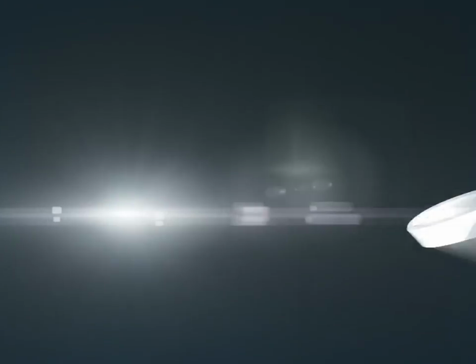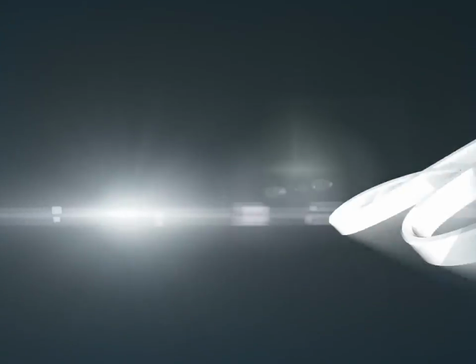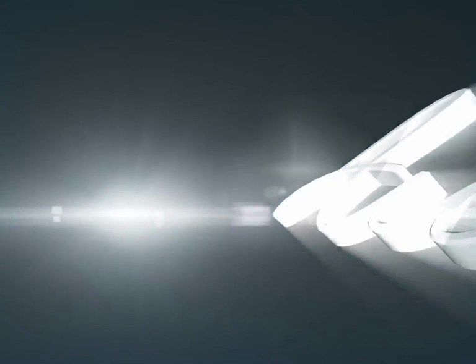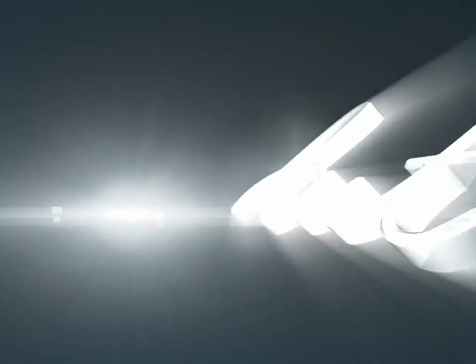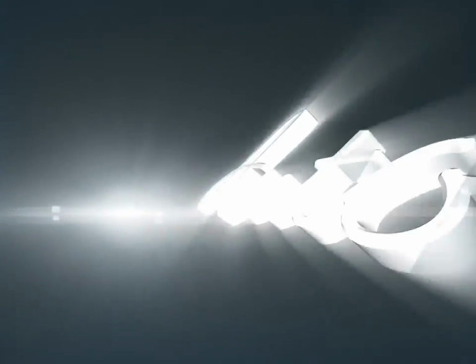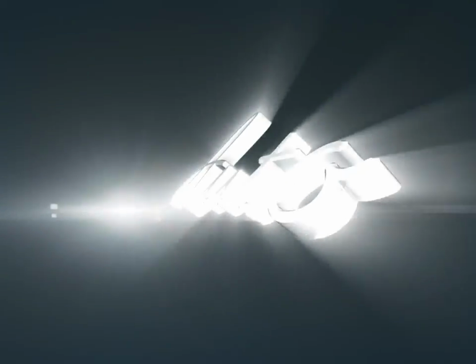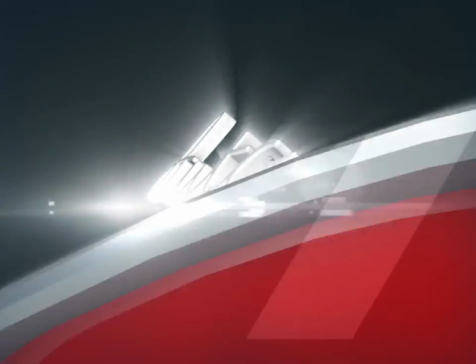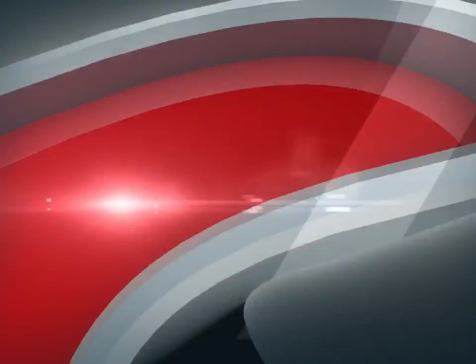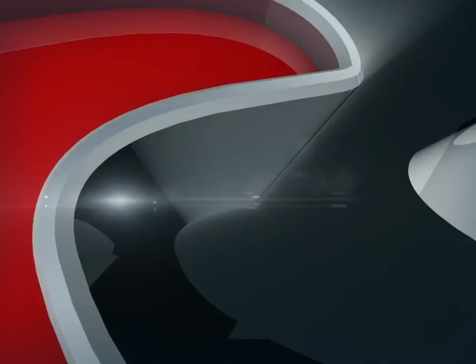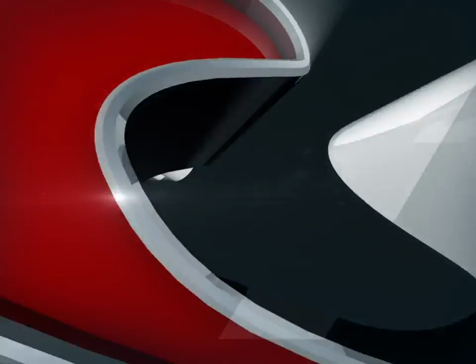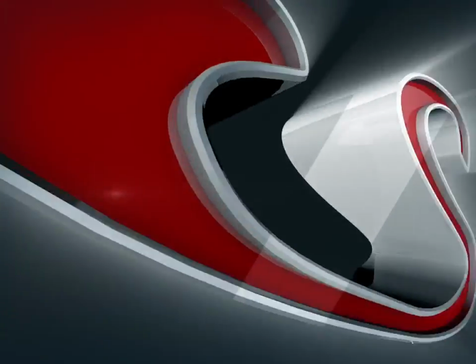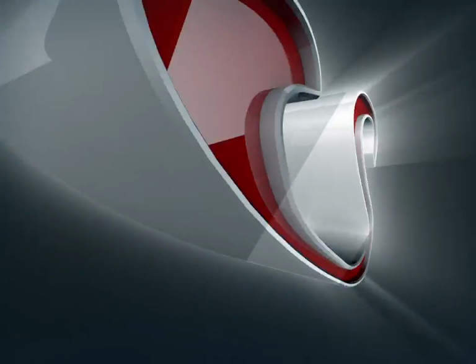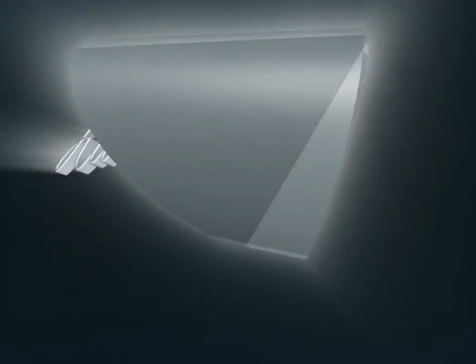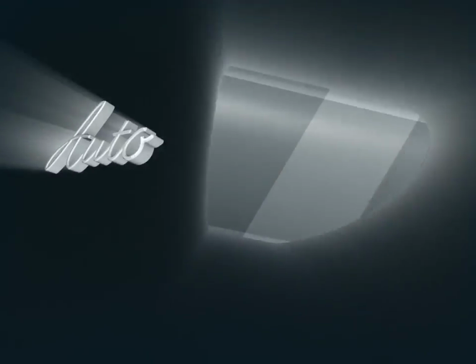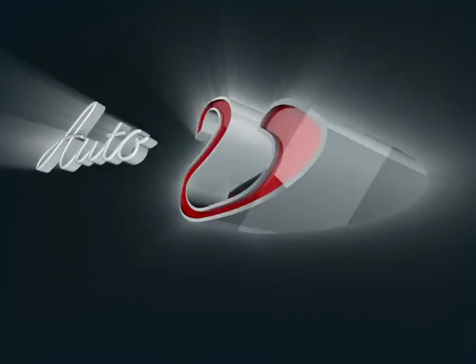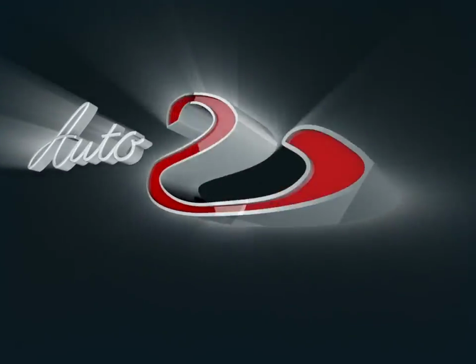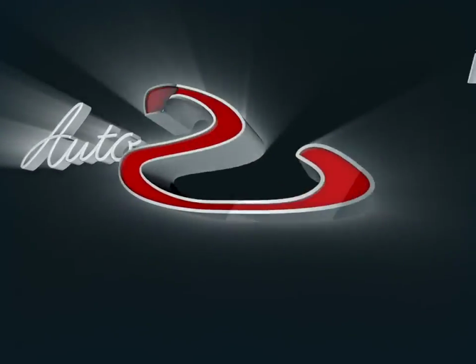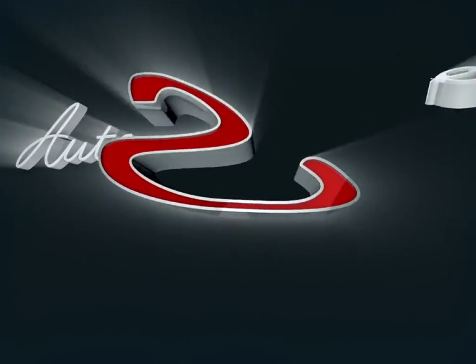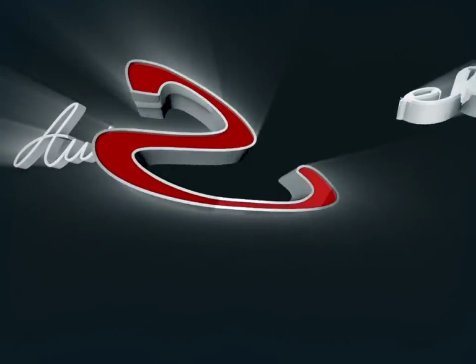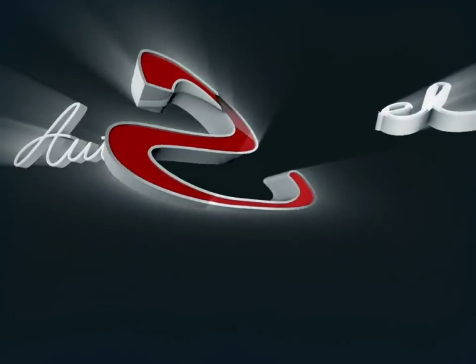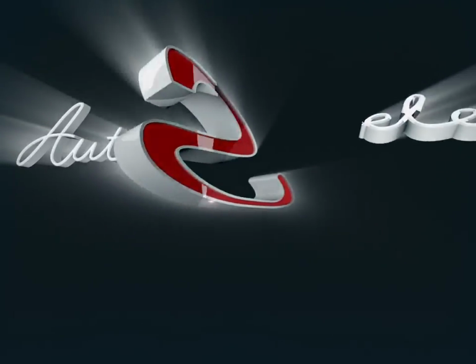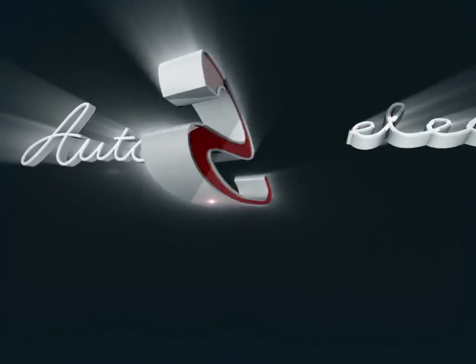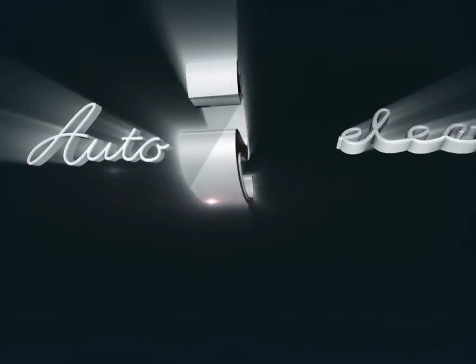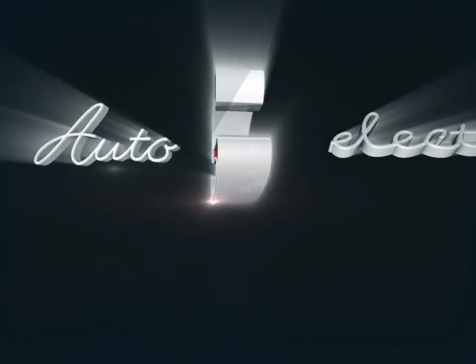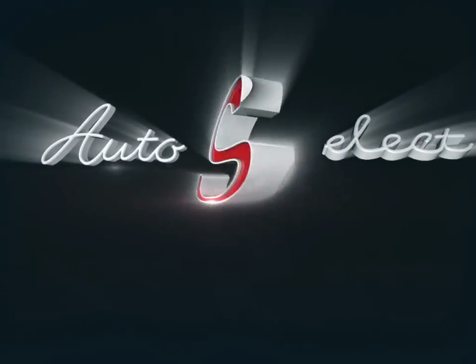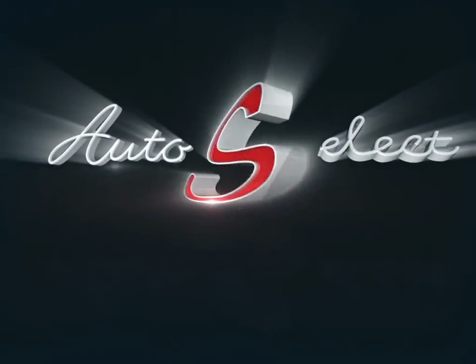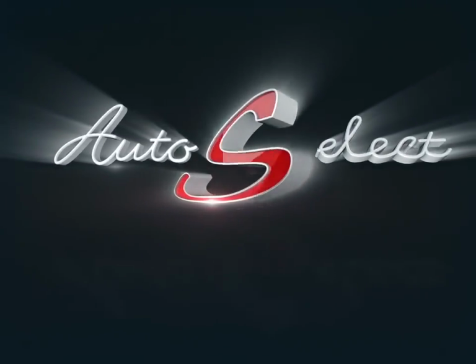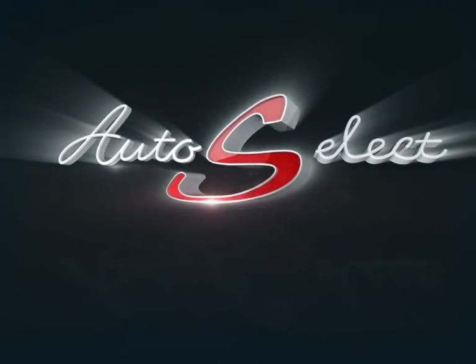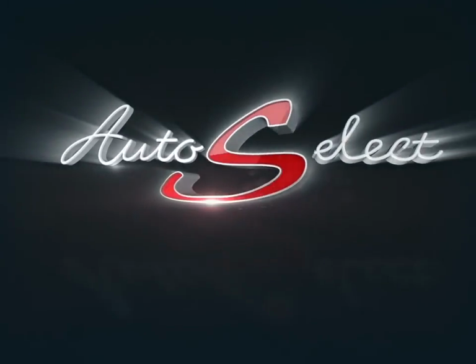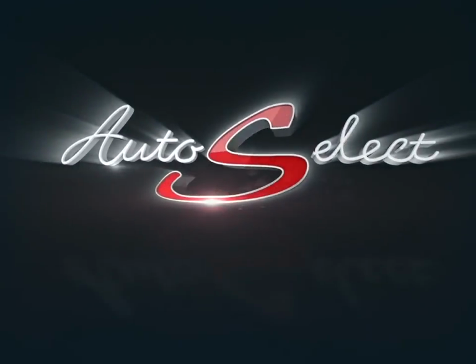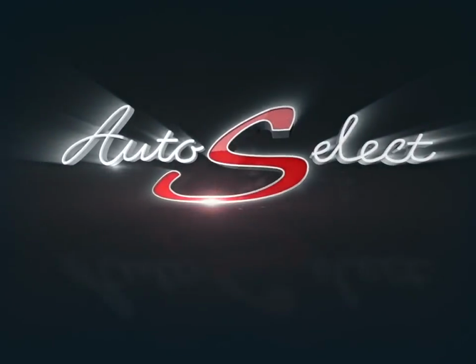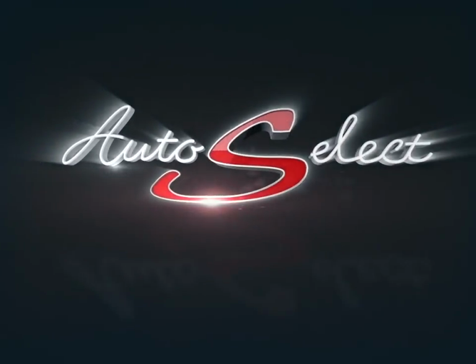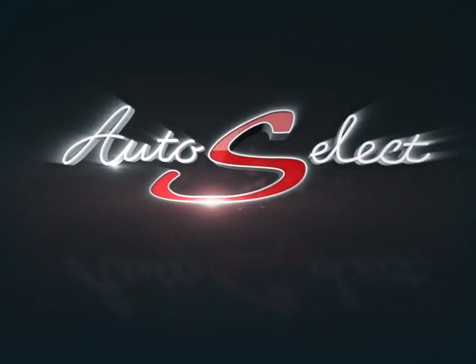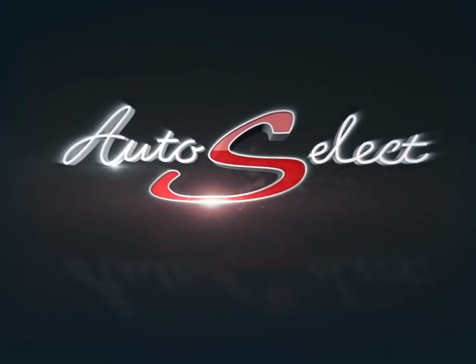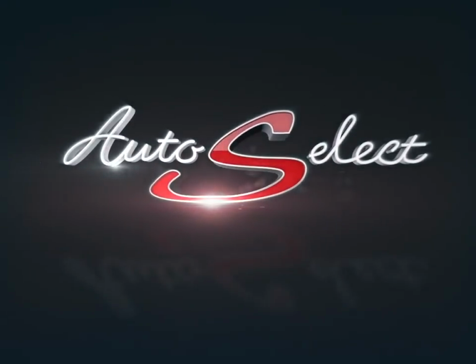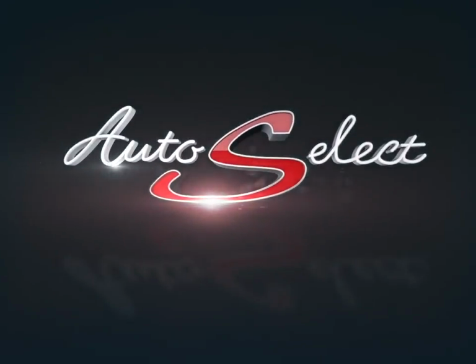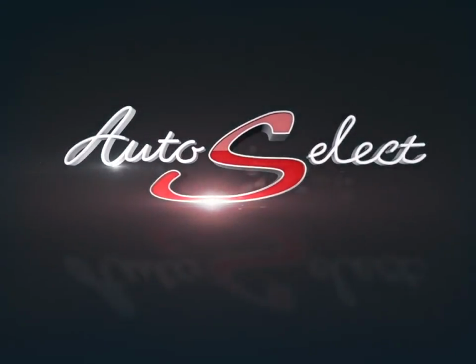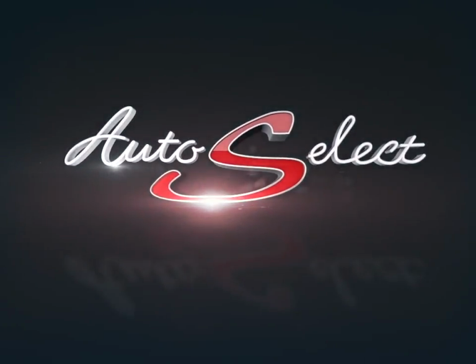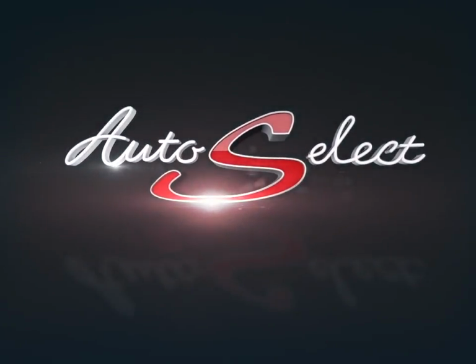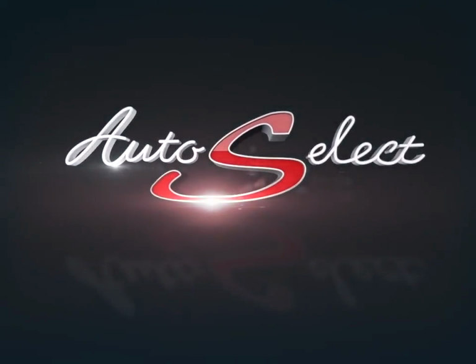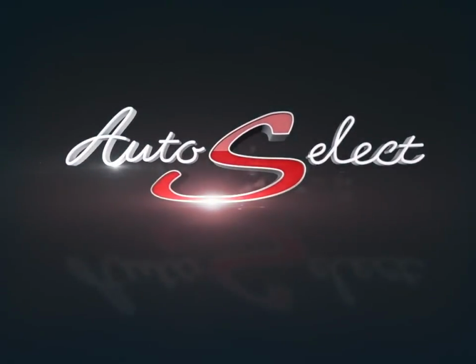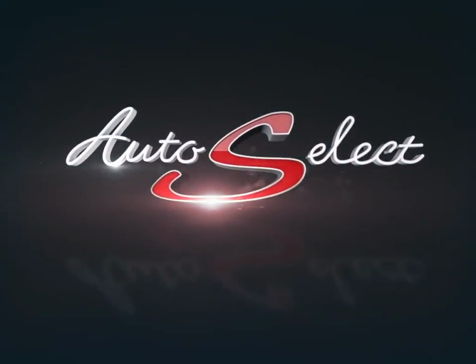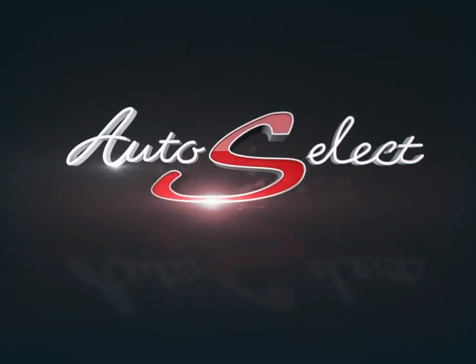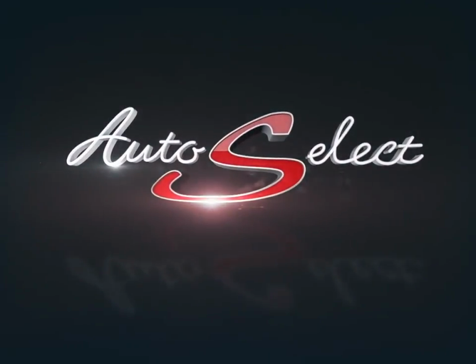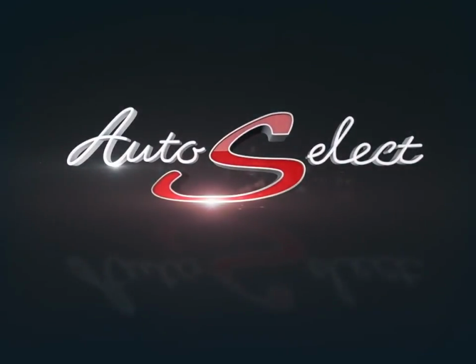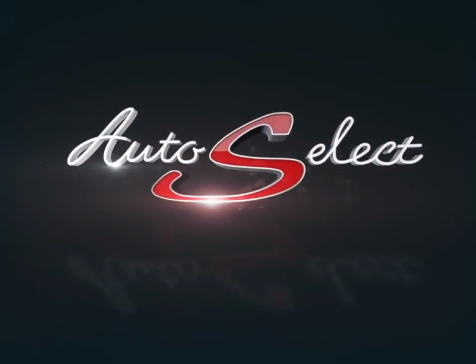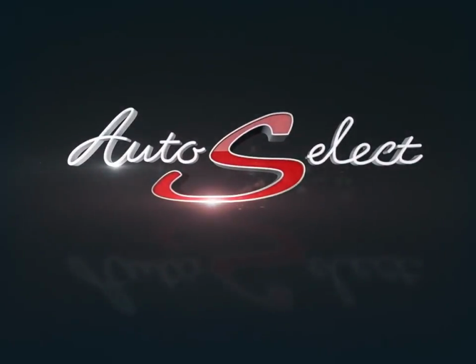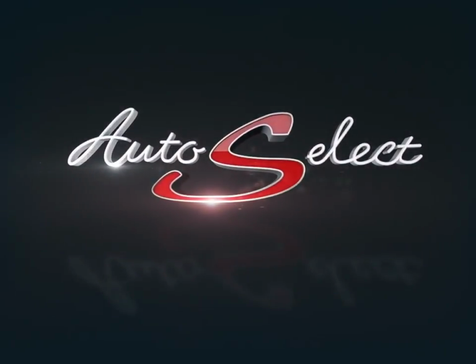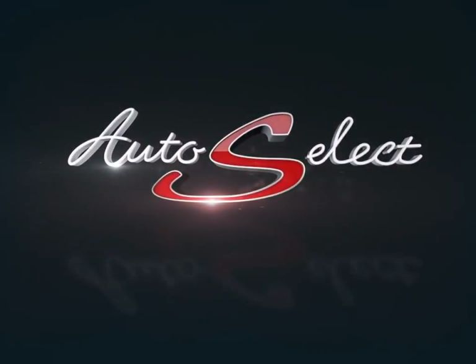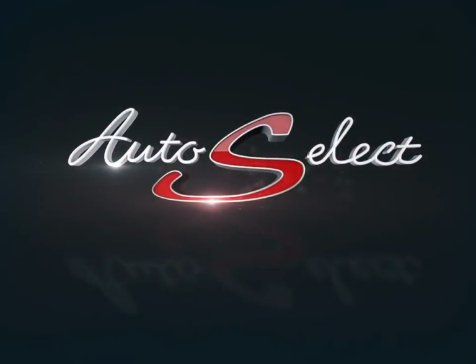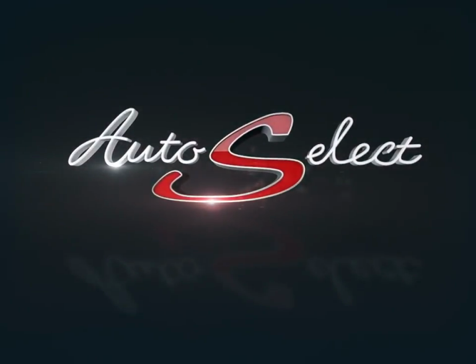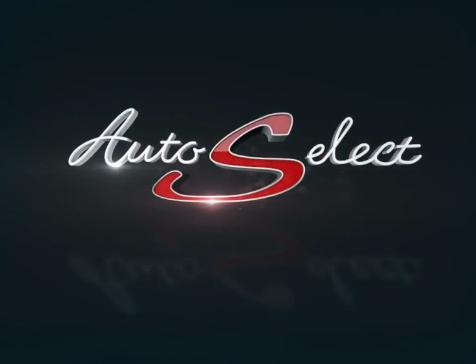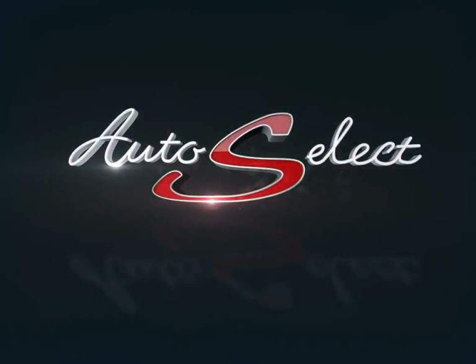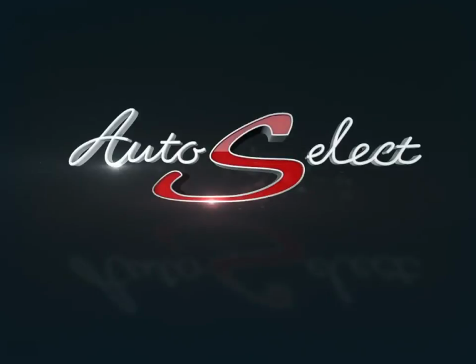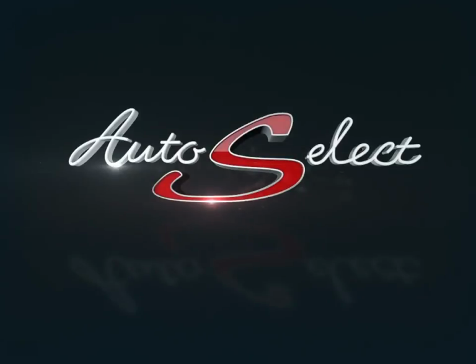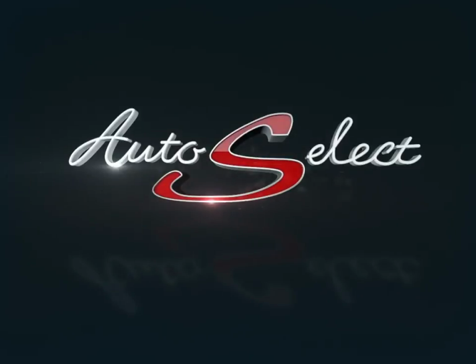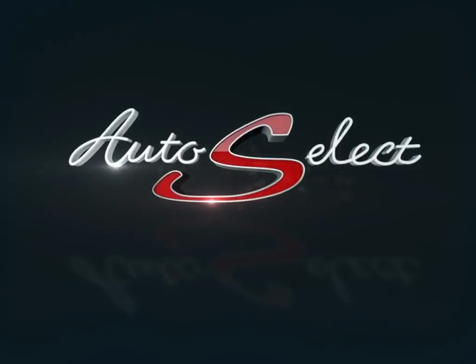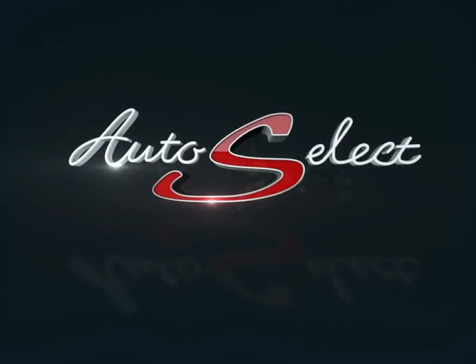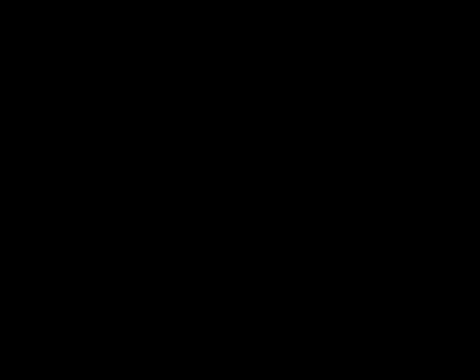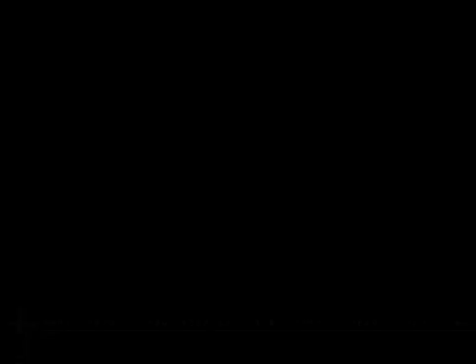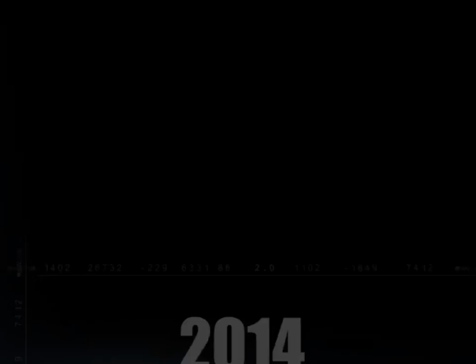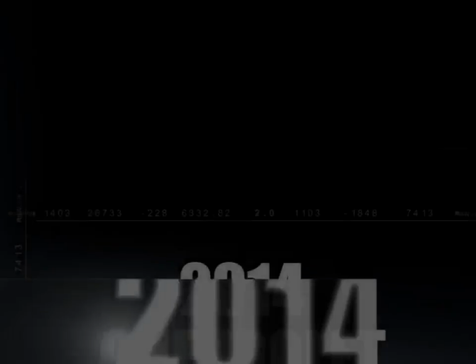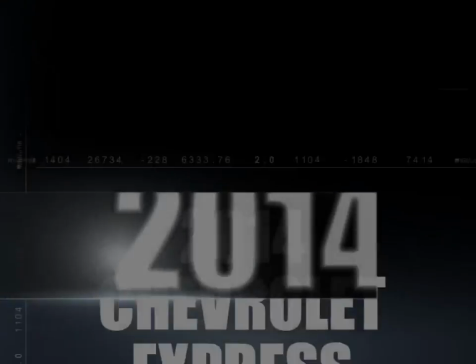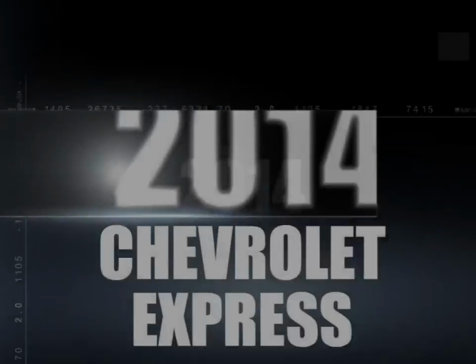Welcome to AutoSelect Toronto. Today we're looking at a 2014 Chevrolet Express.